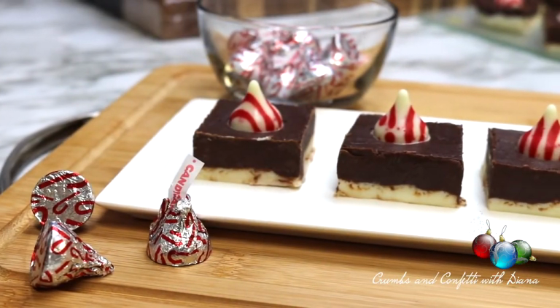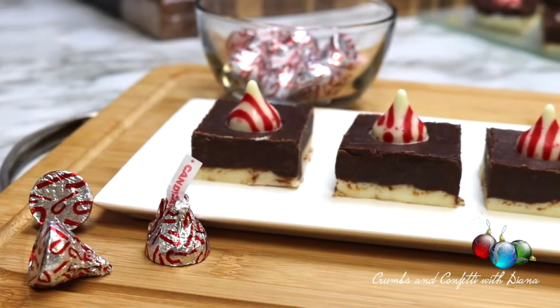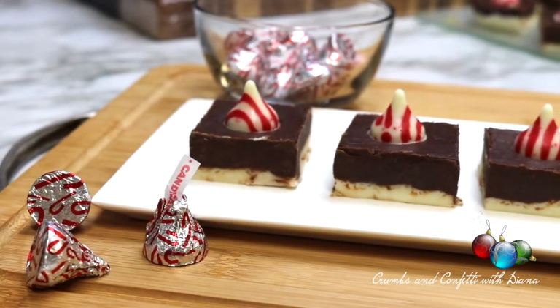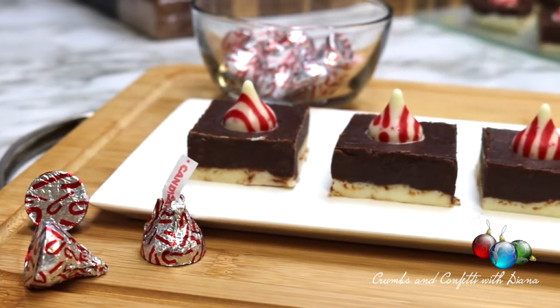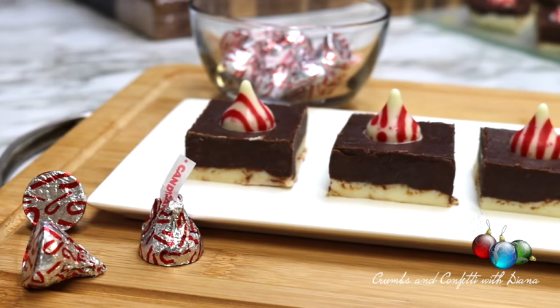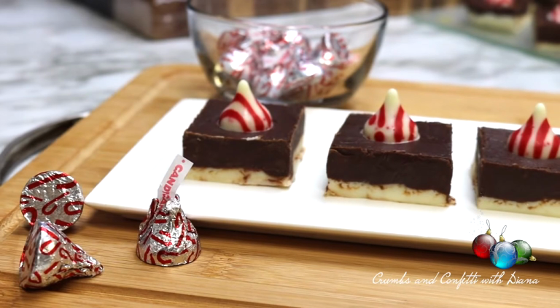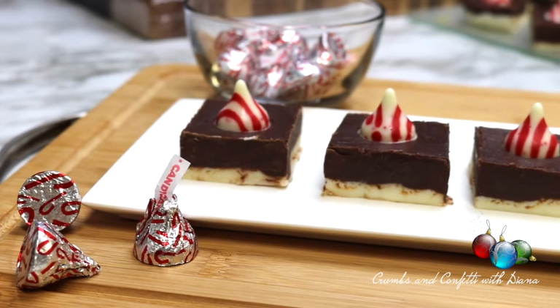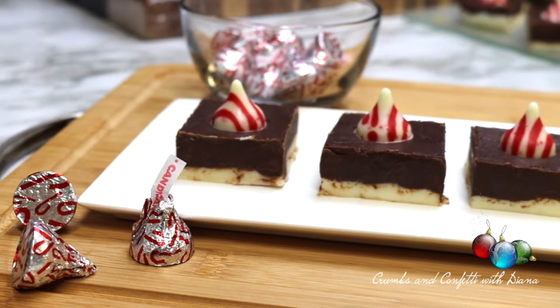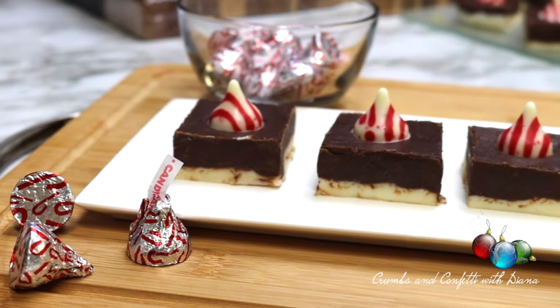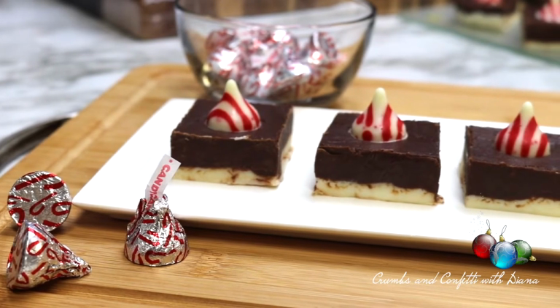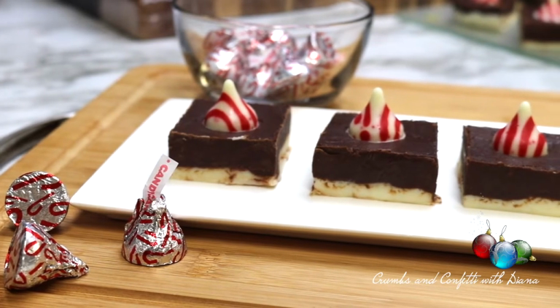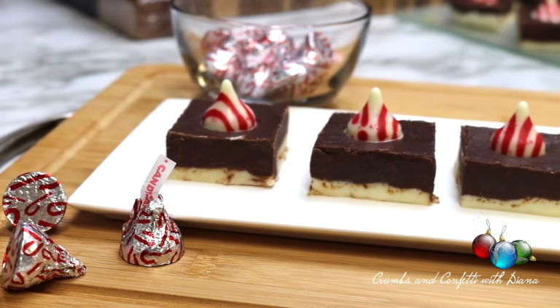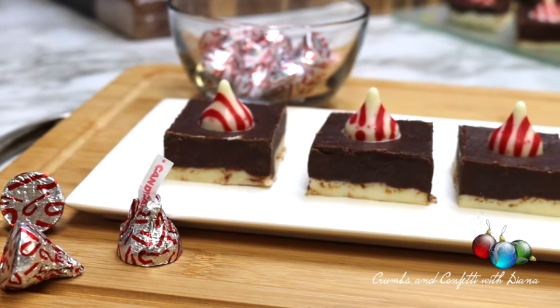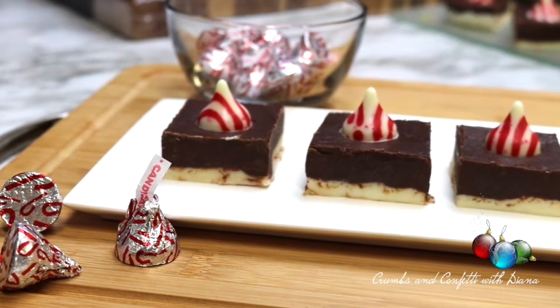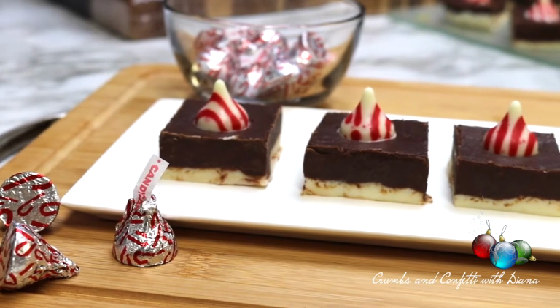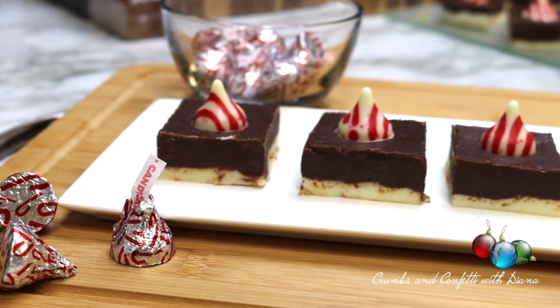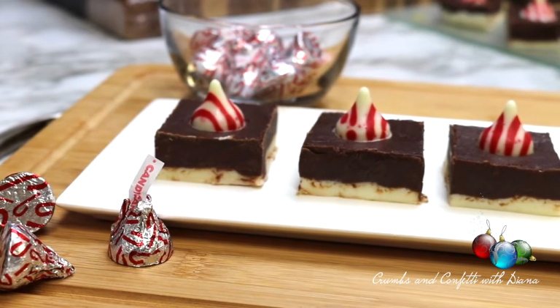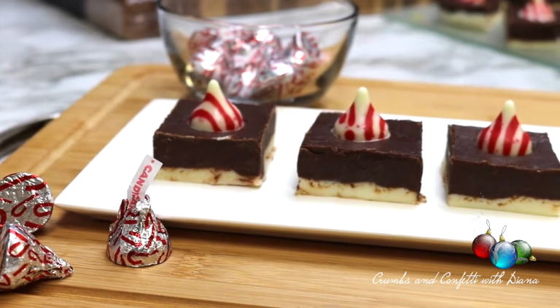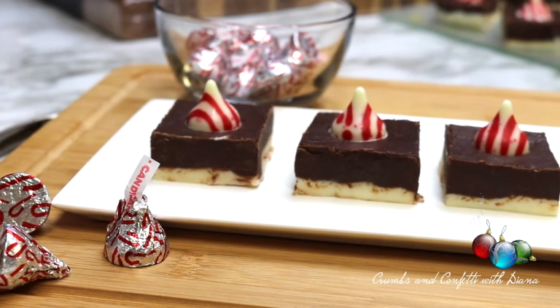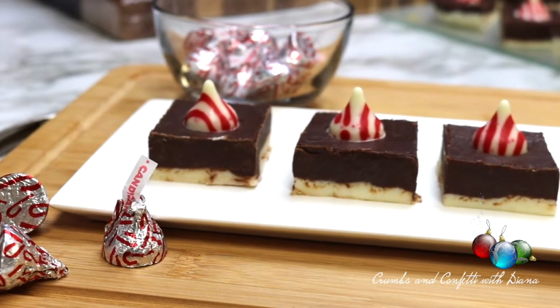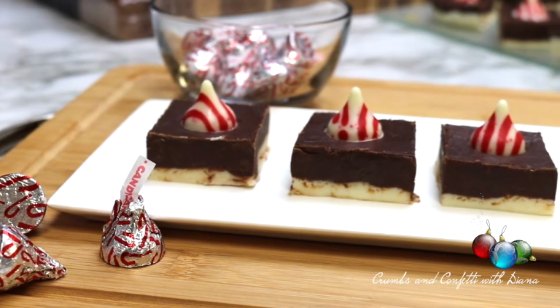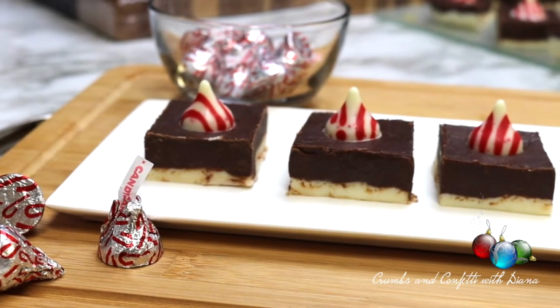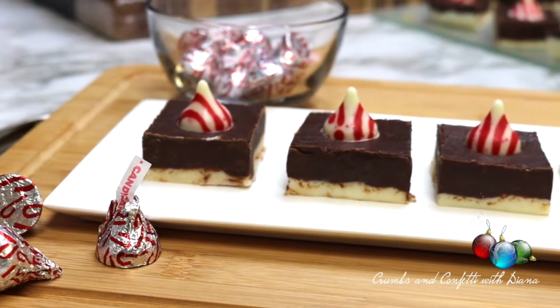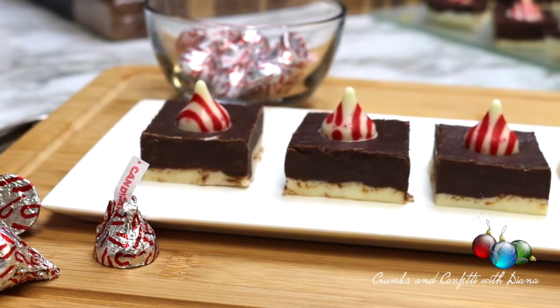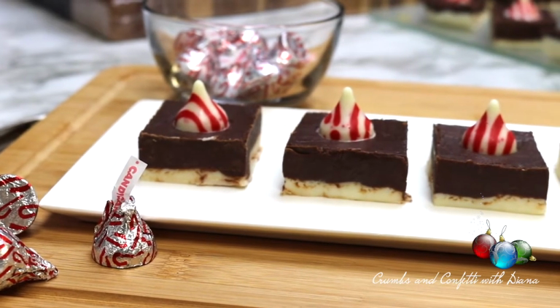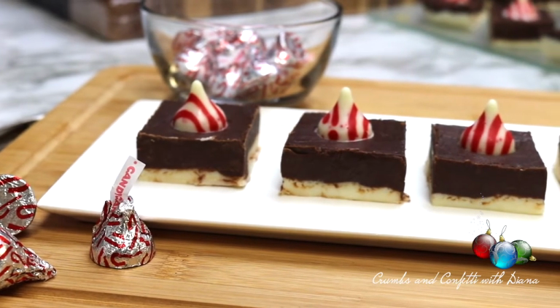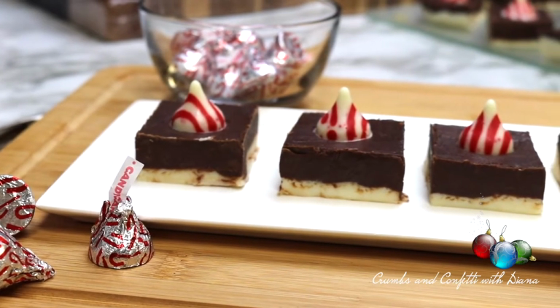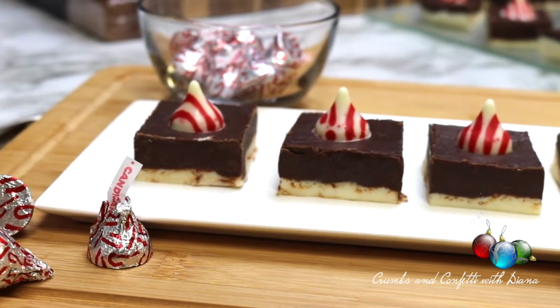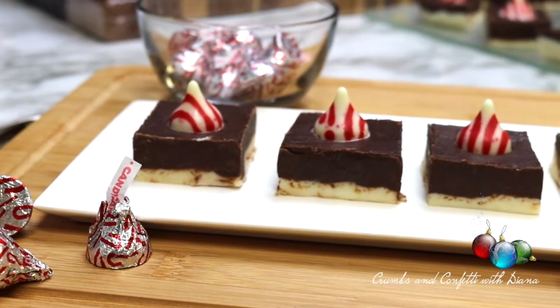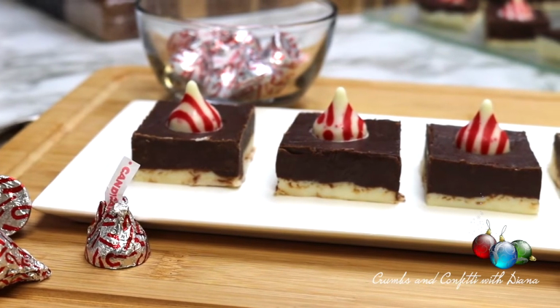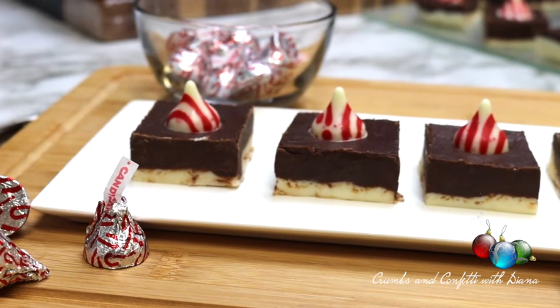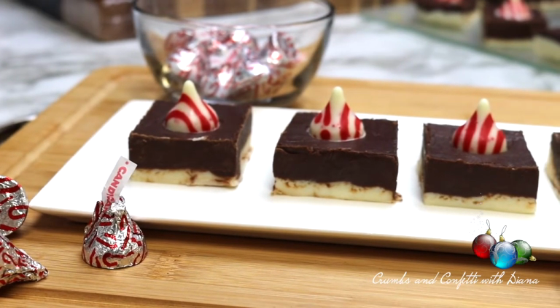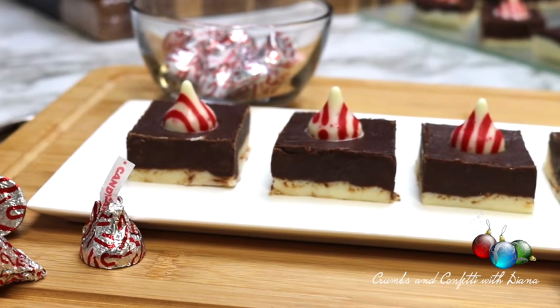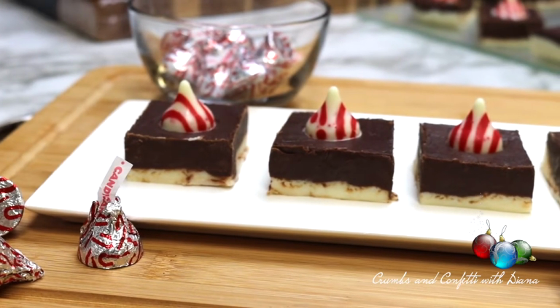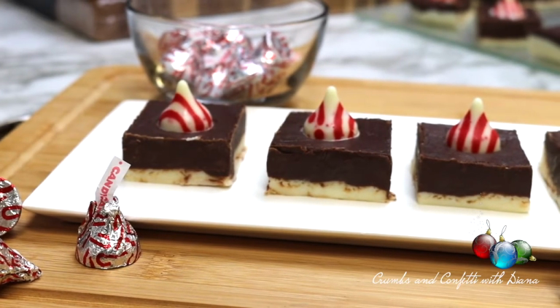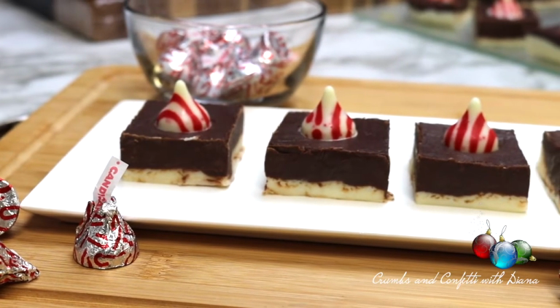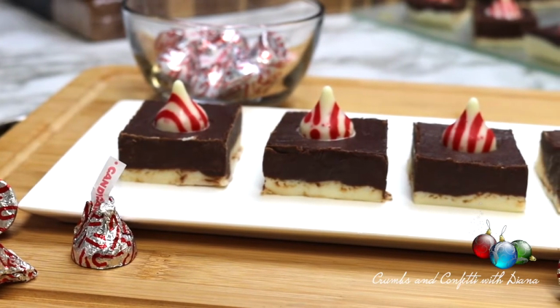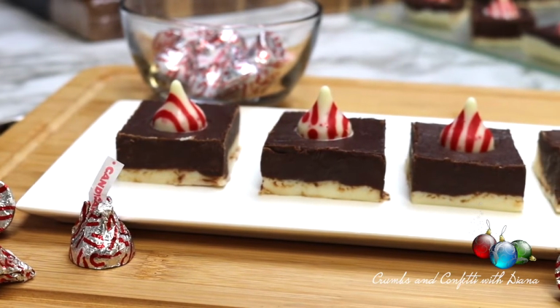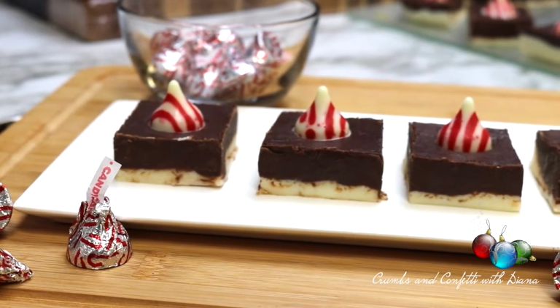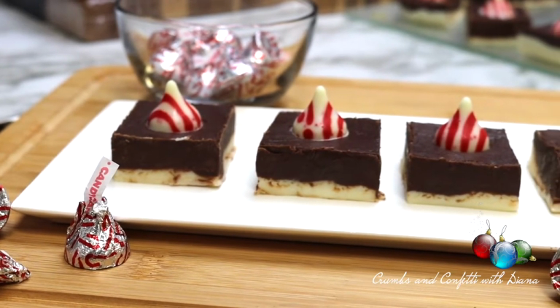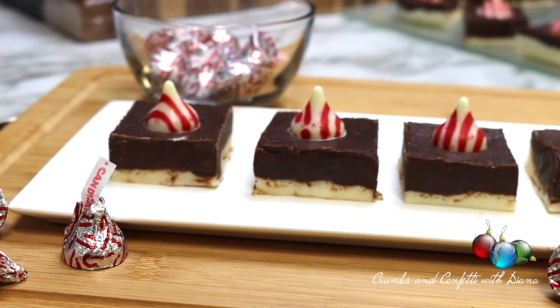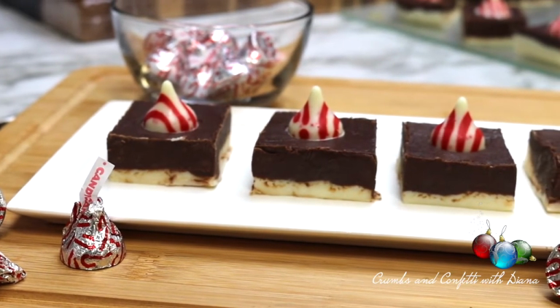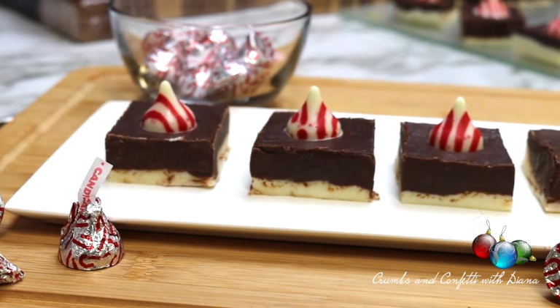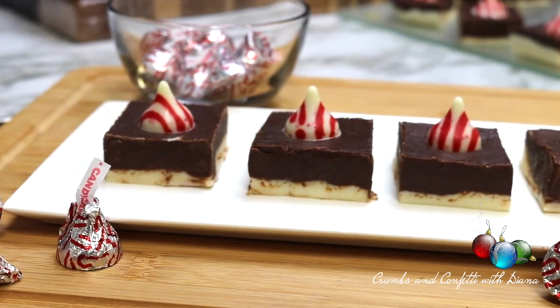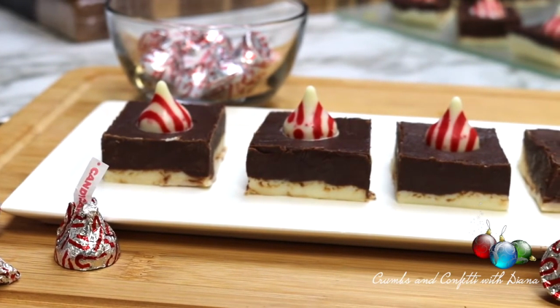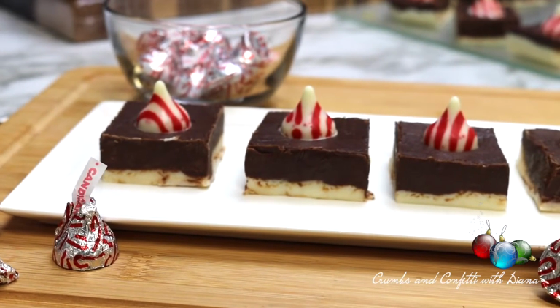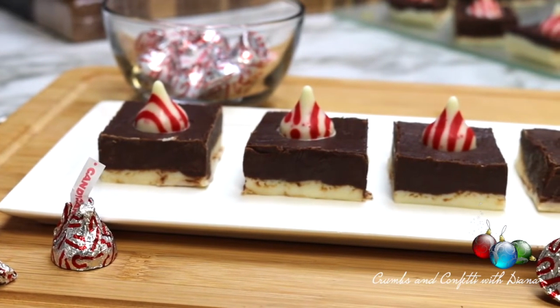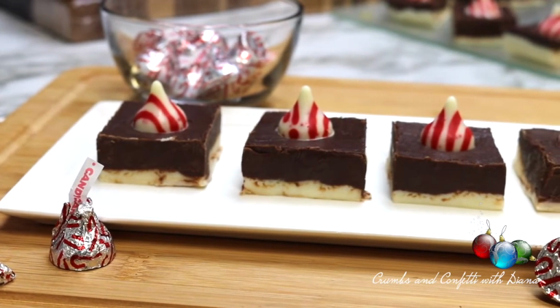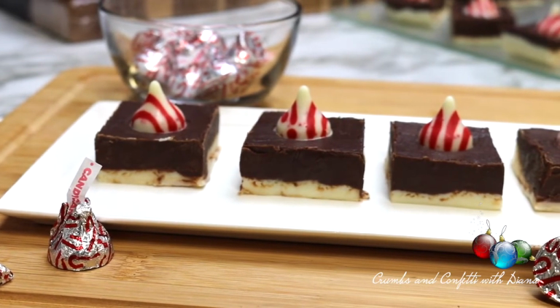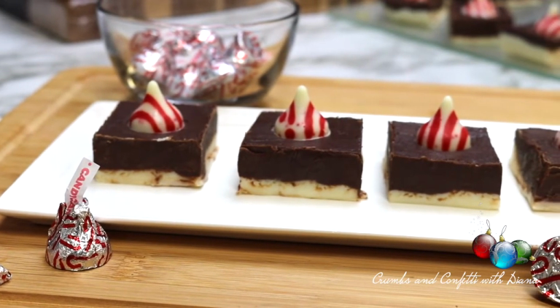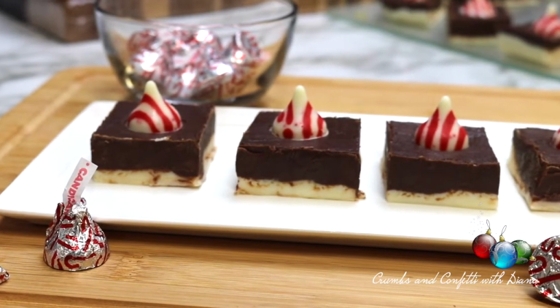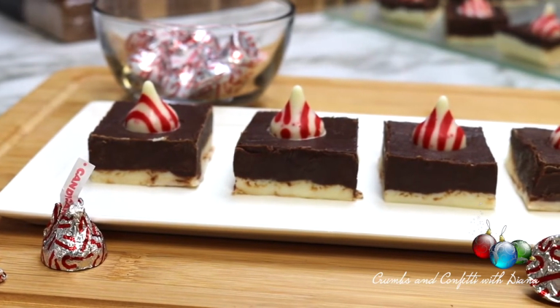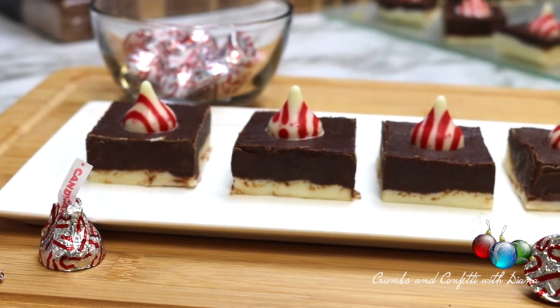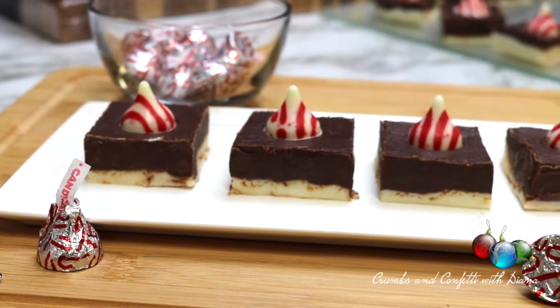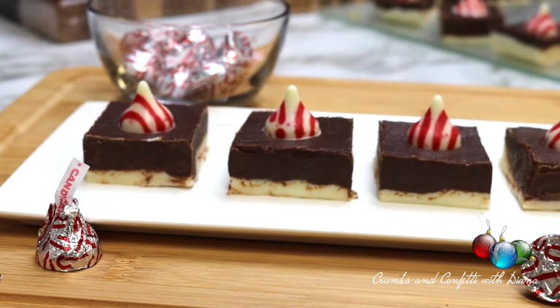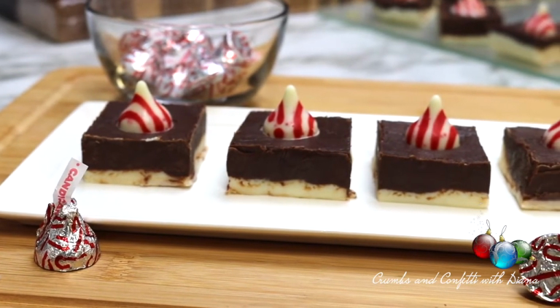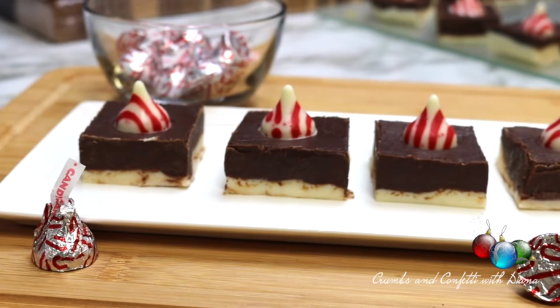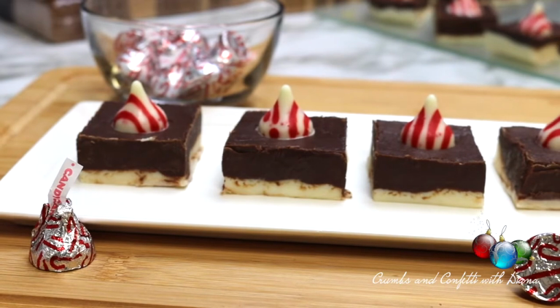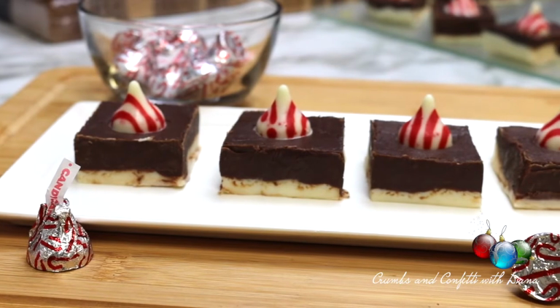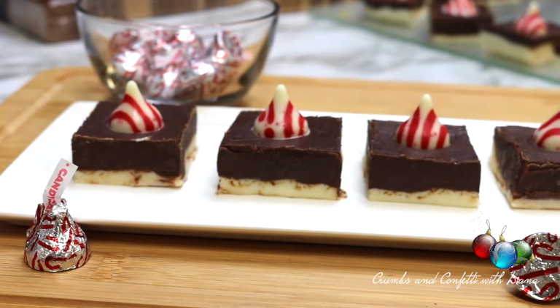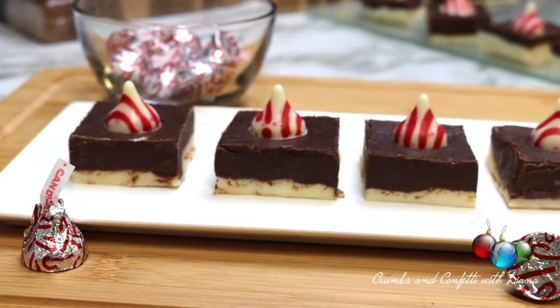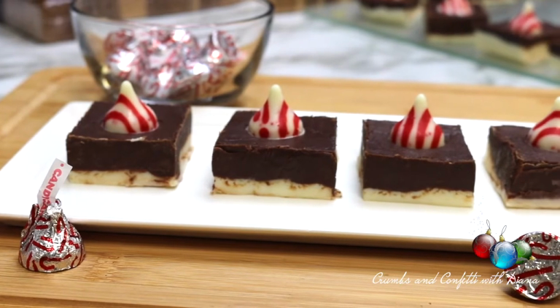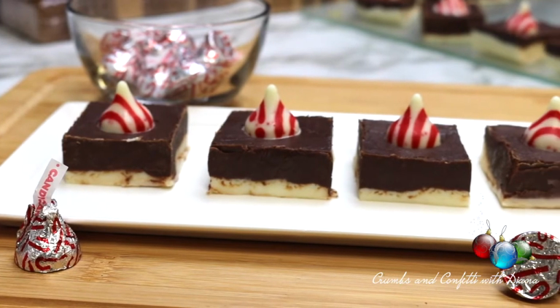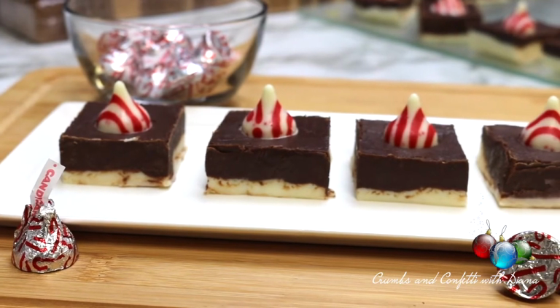This recipe is super cute and makes an excellent holiday gift, and it's easy and no bake, which is always a winner.